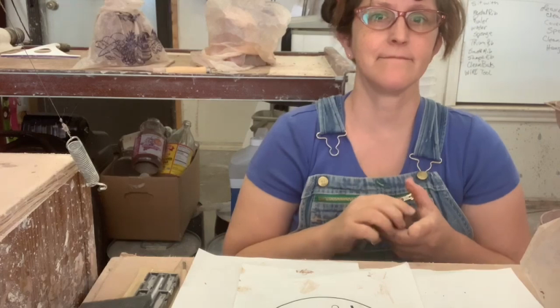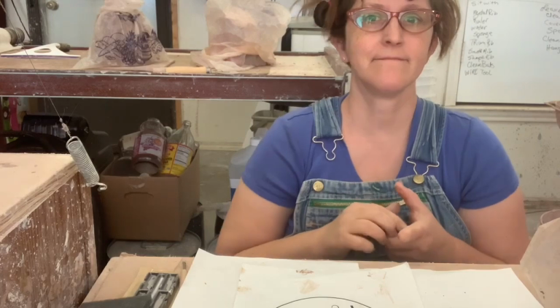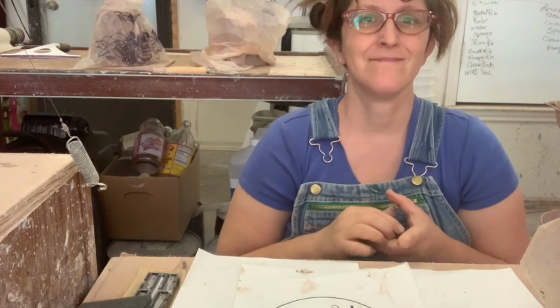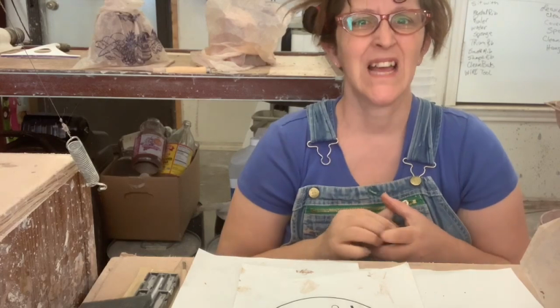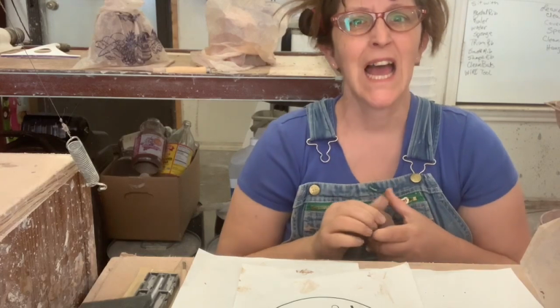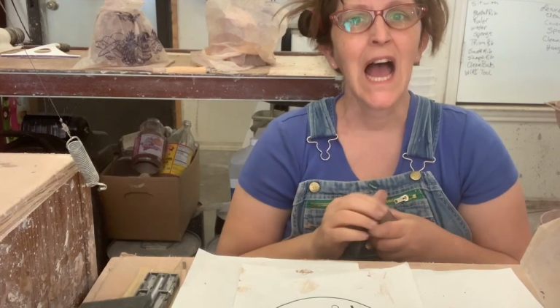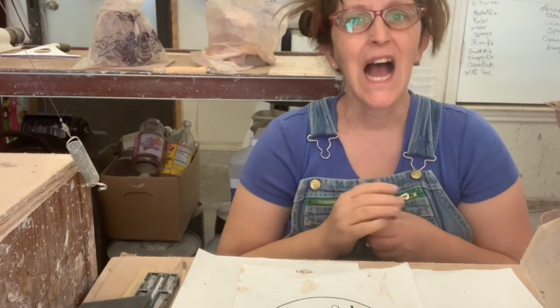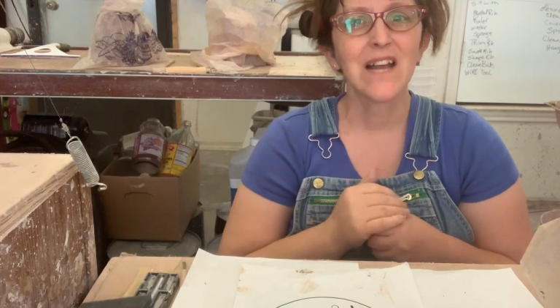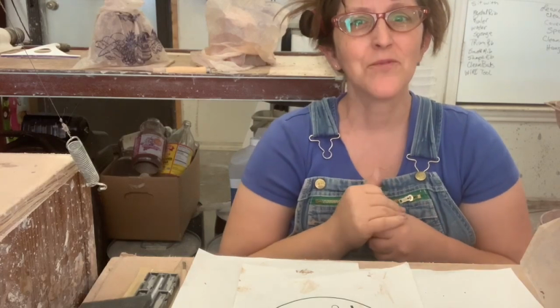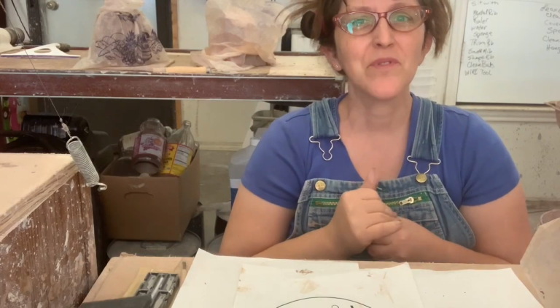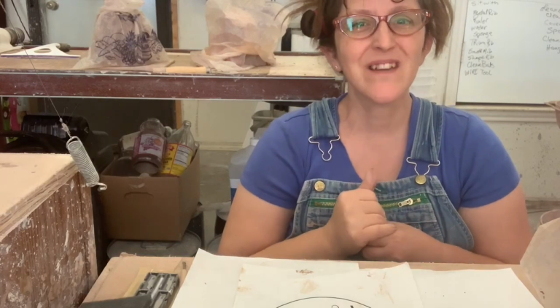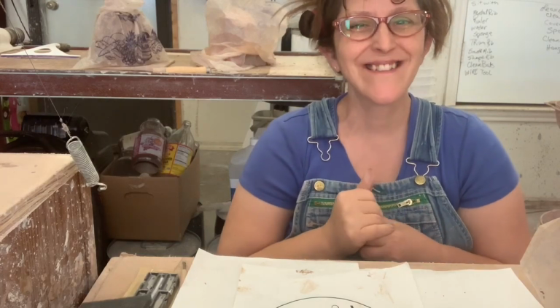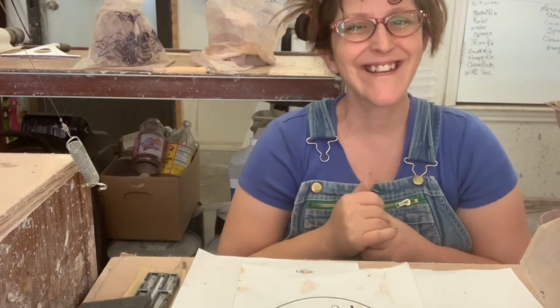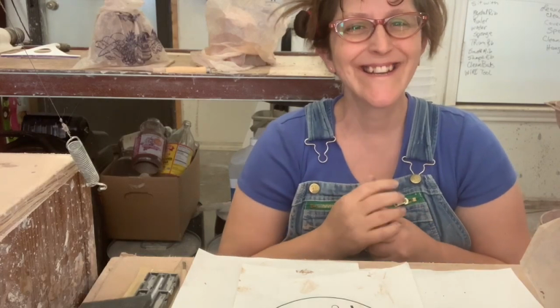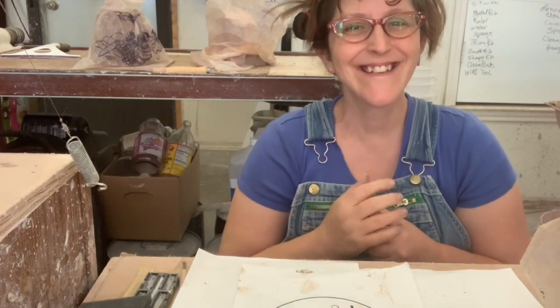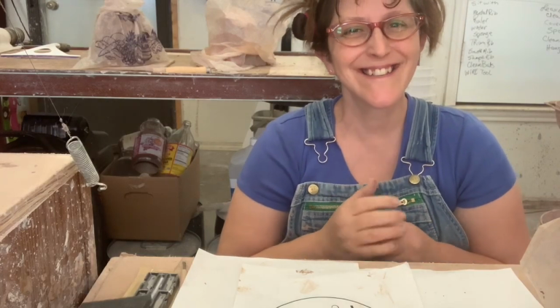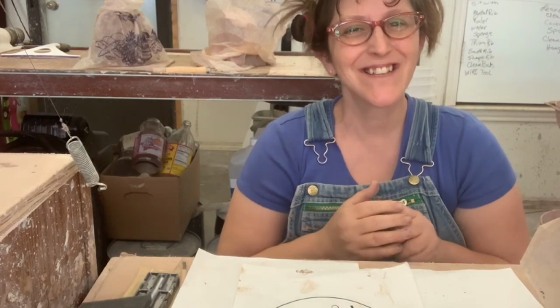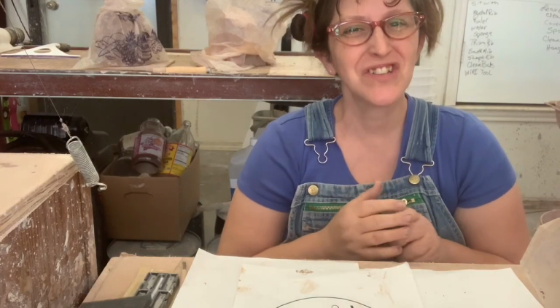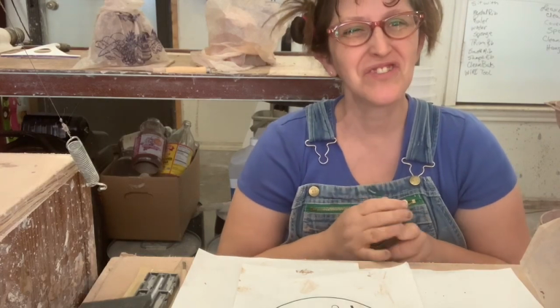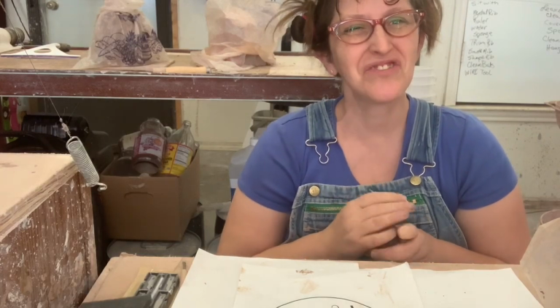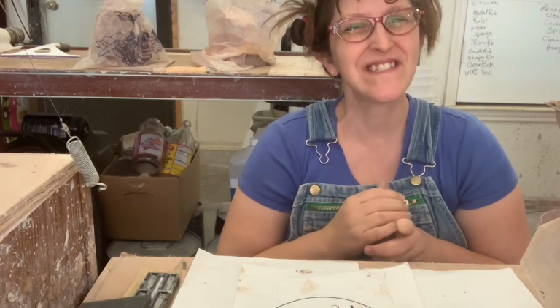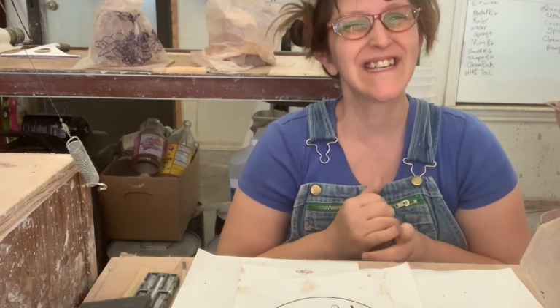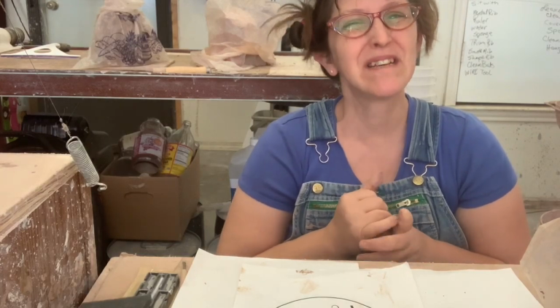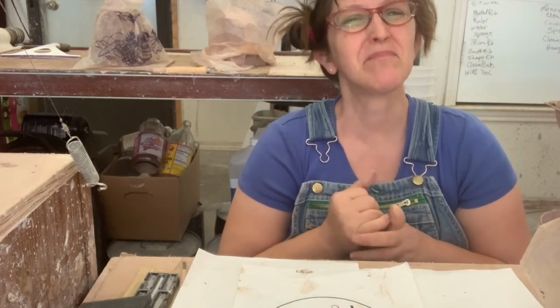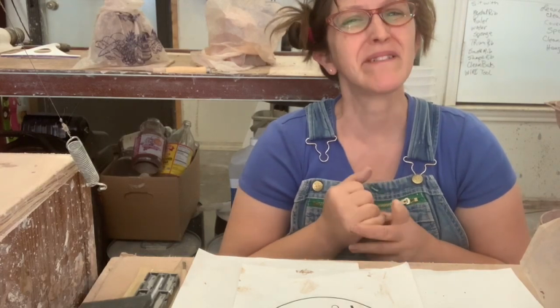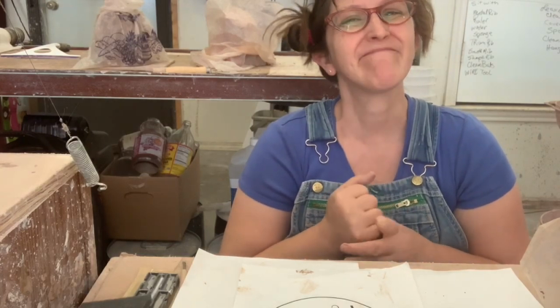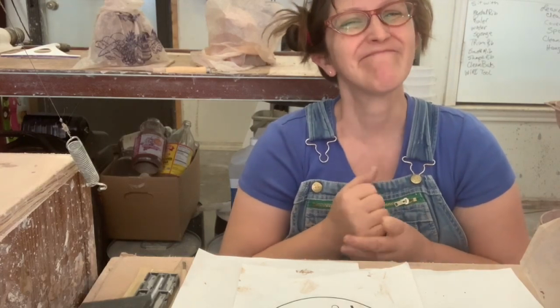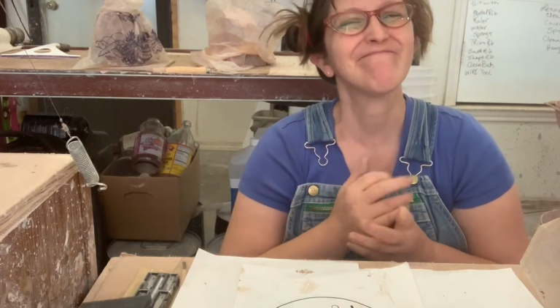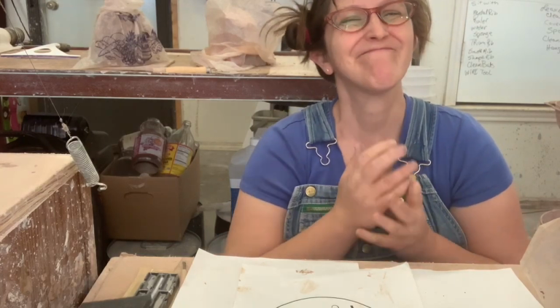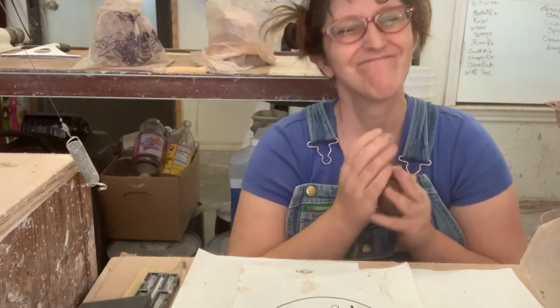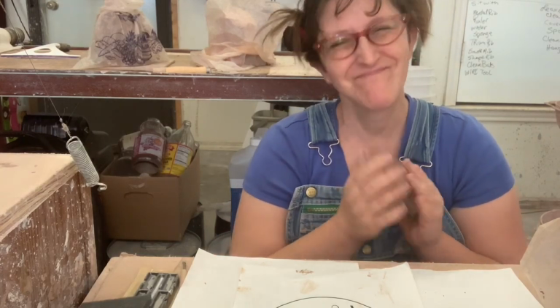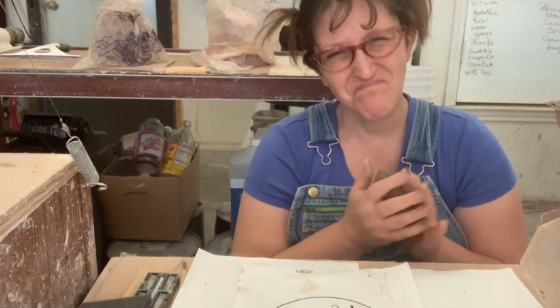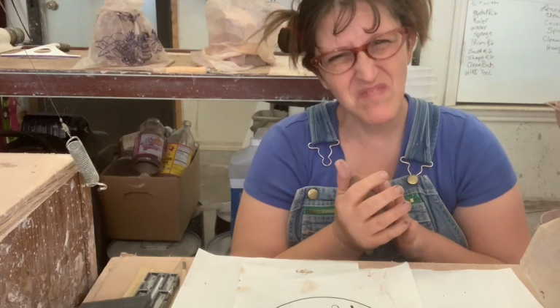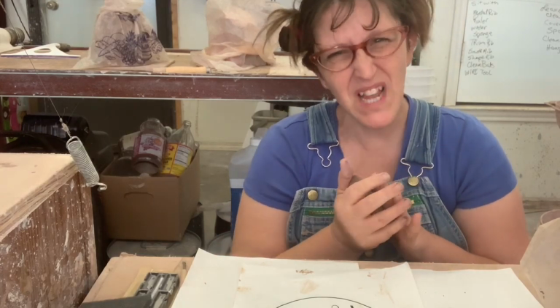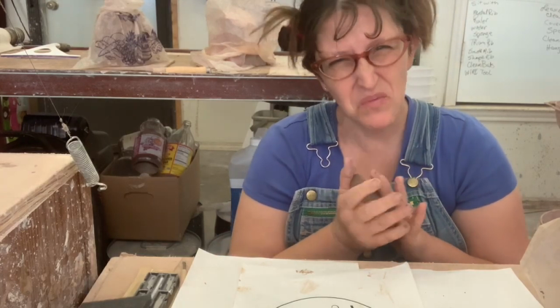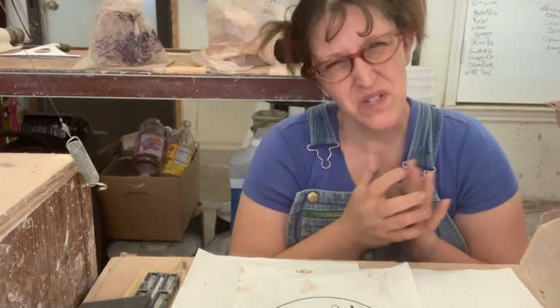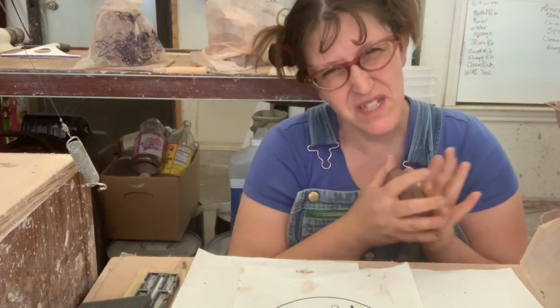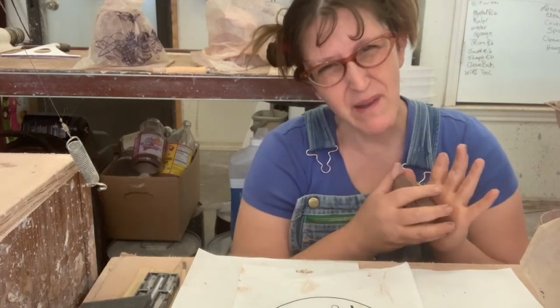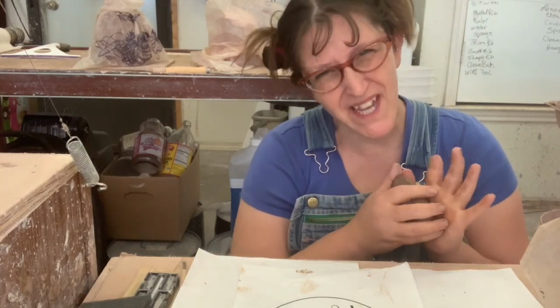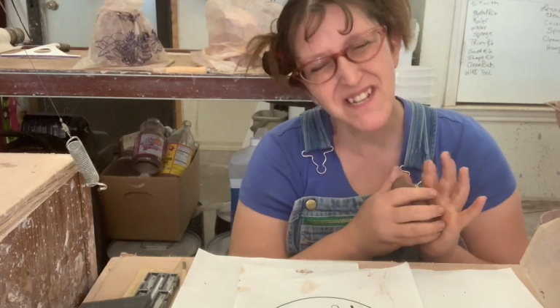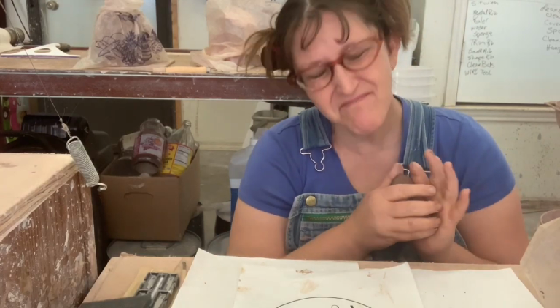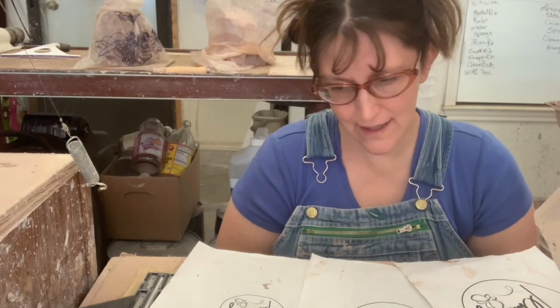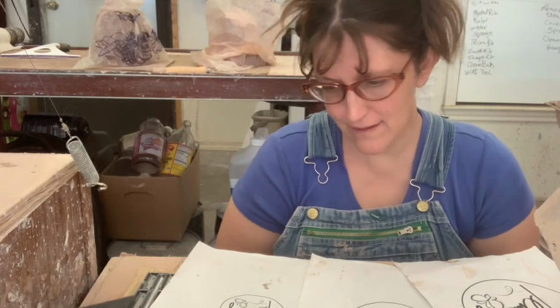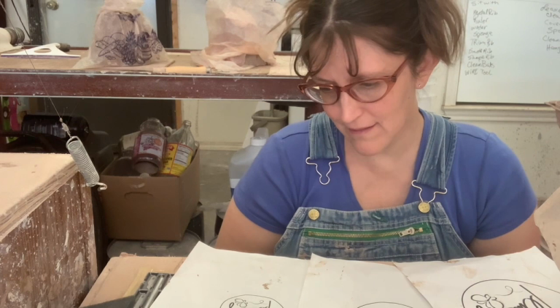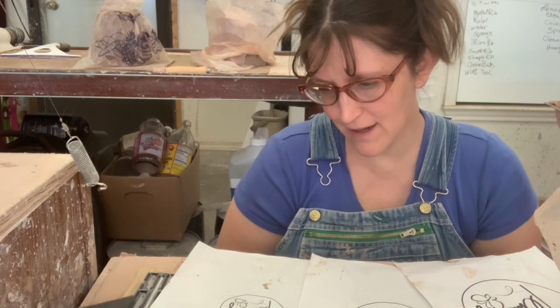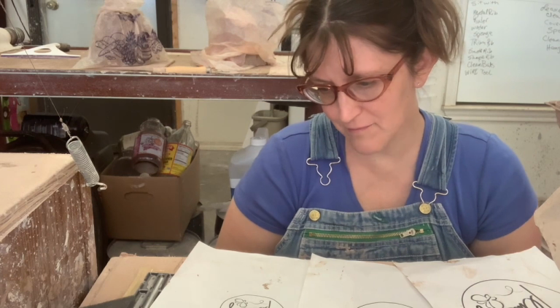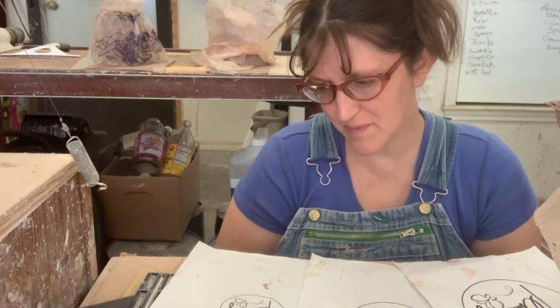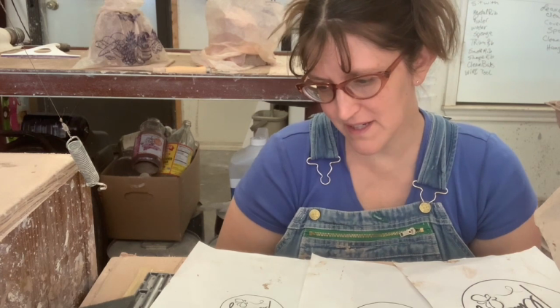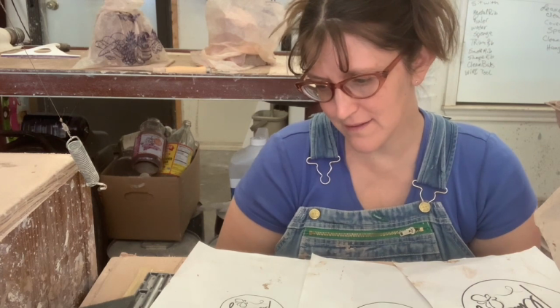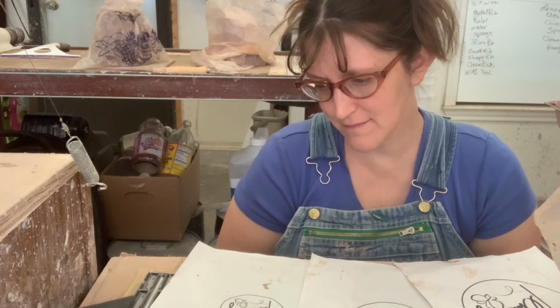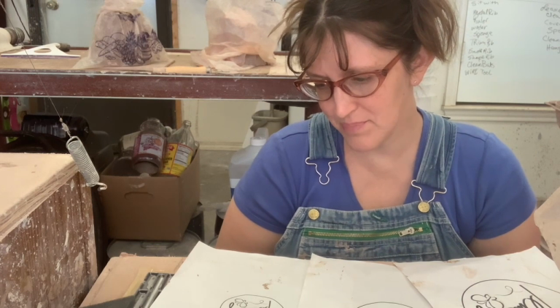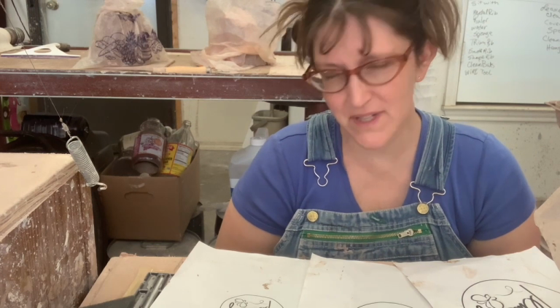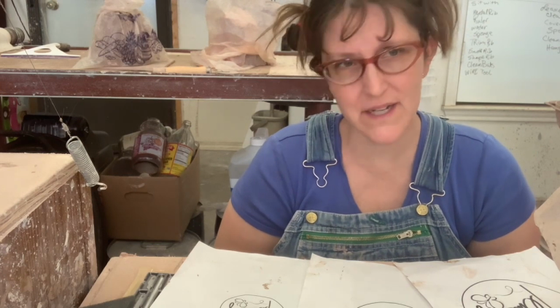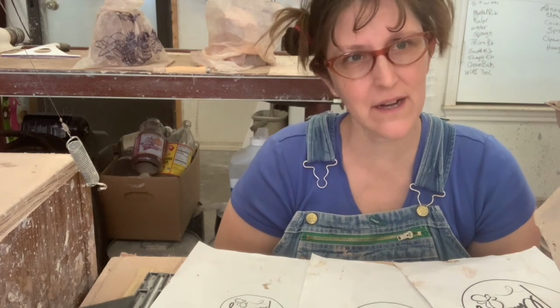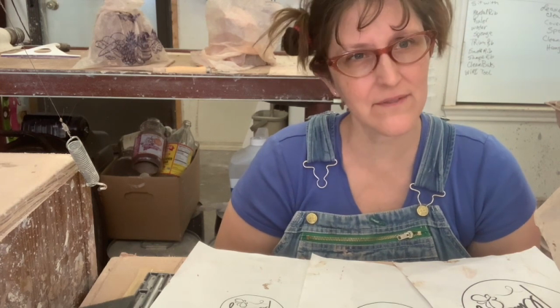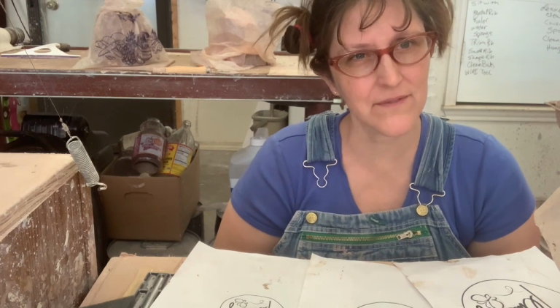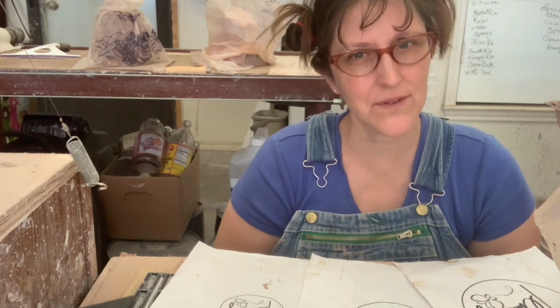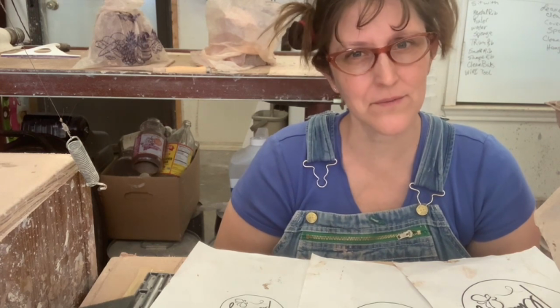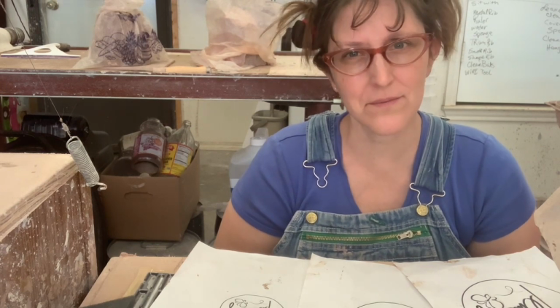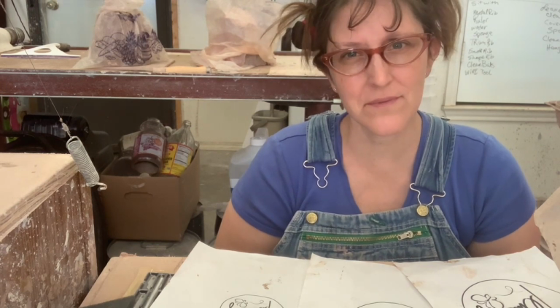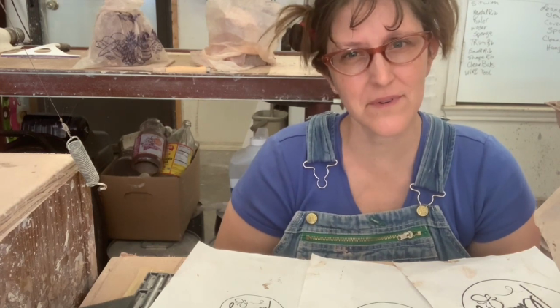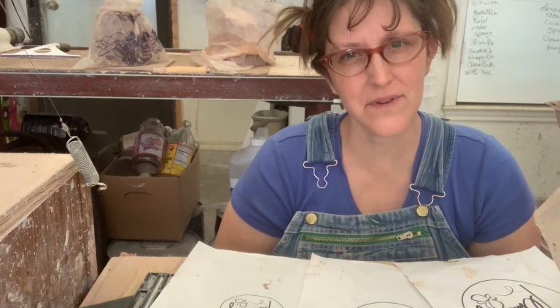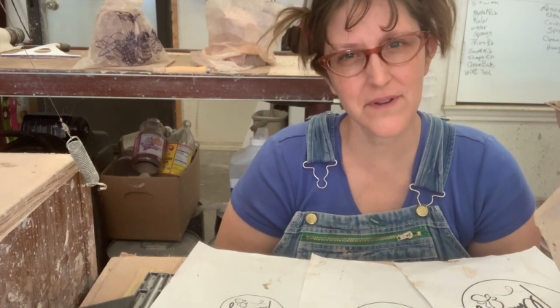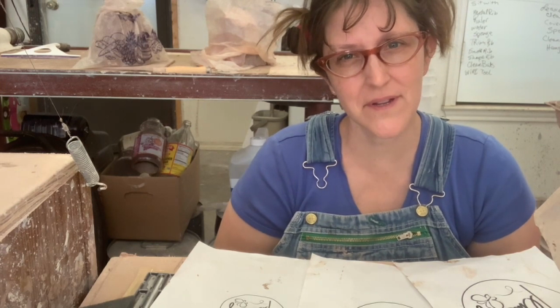I really need a signature stamp, like really bad. I've been putting it off for a while.